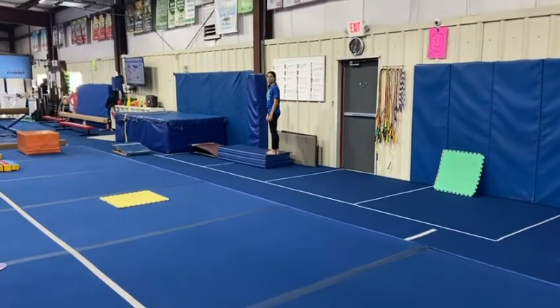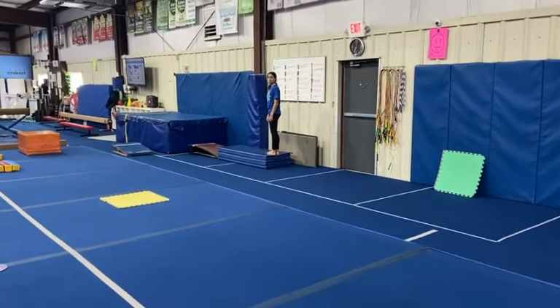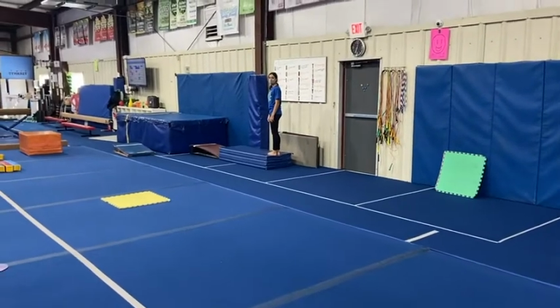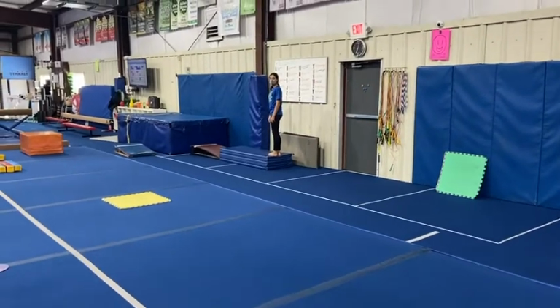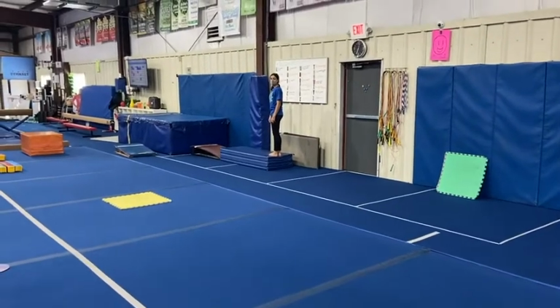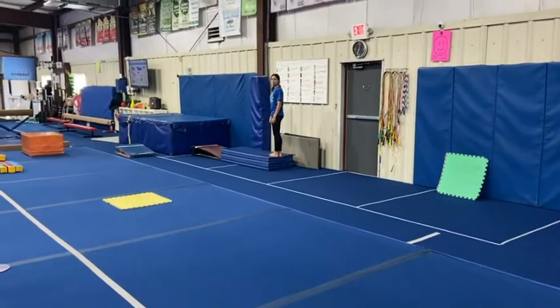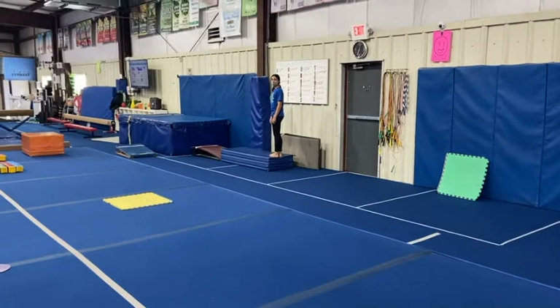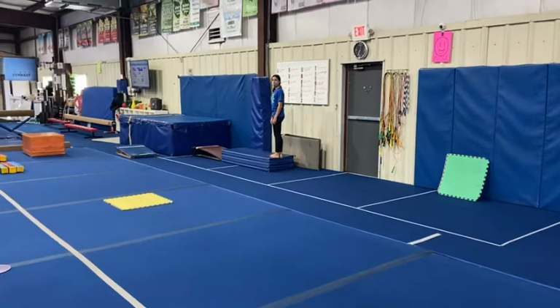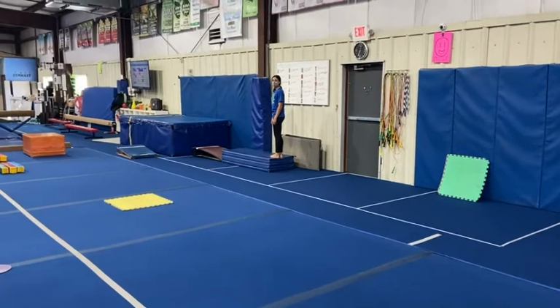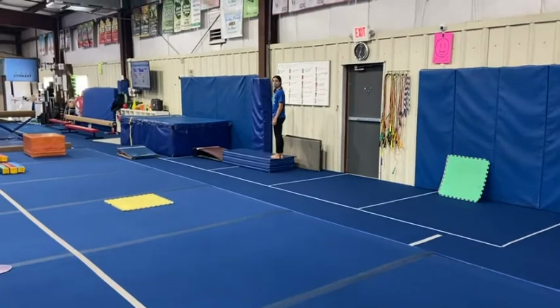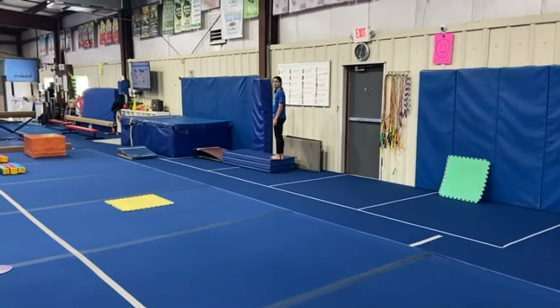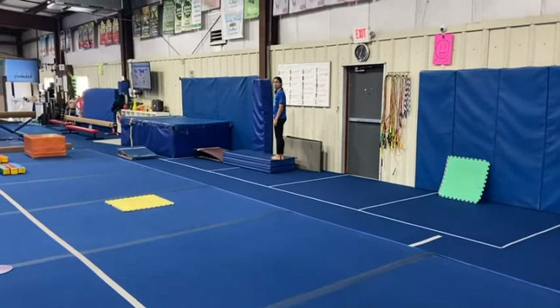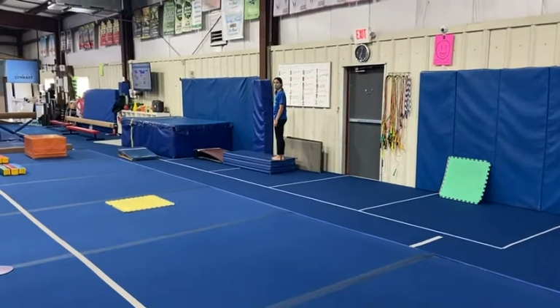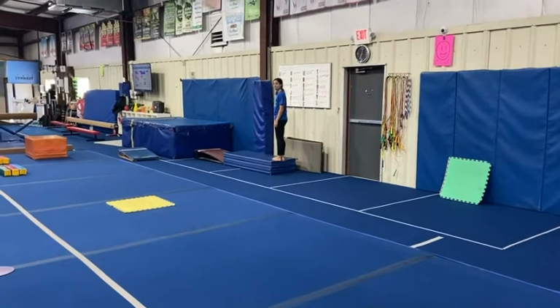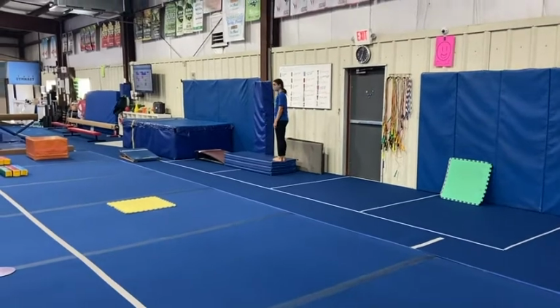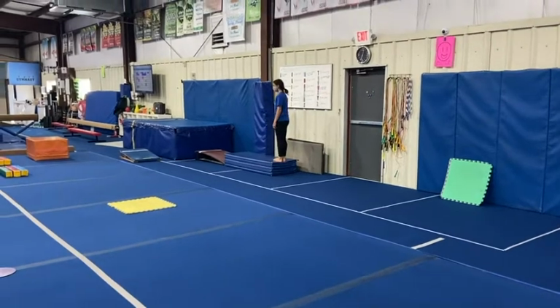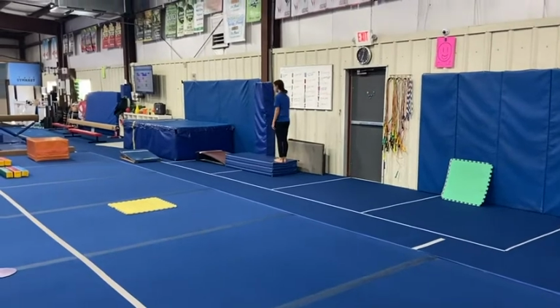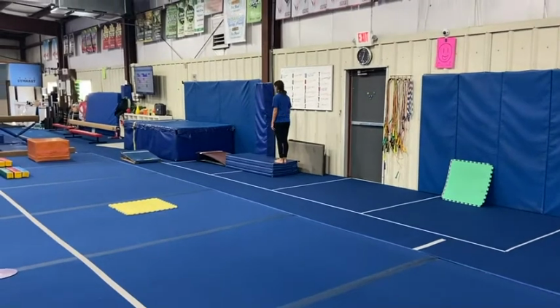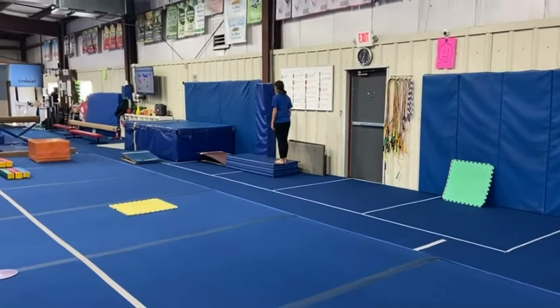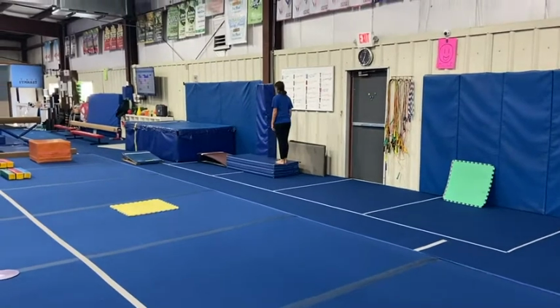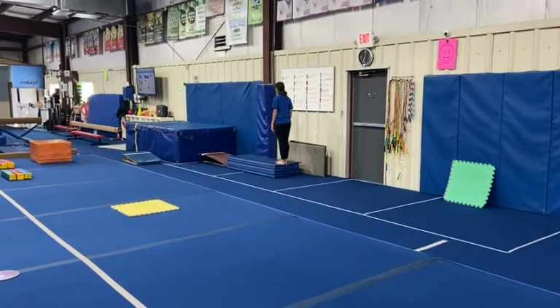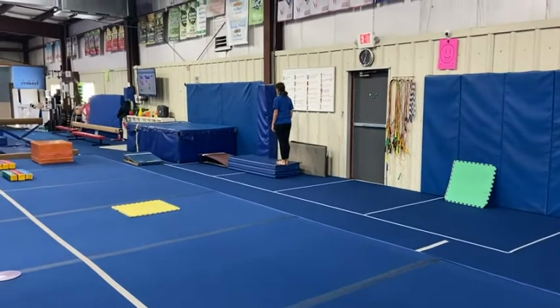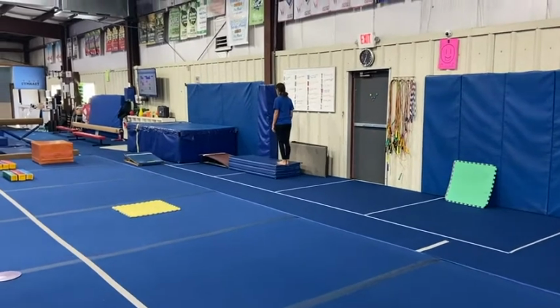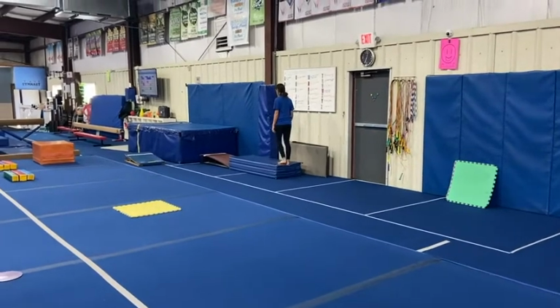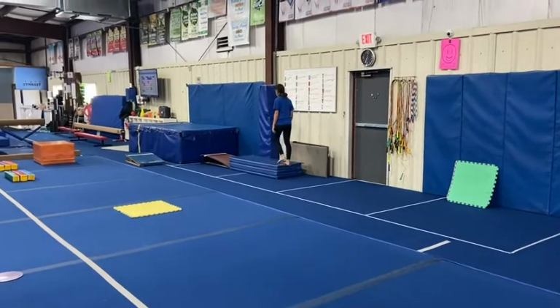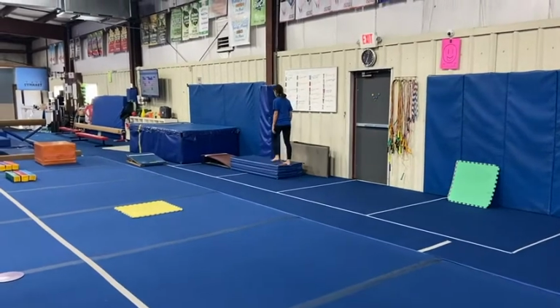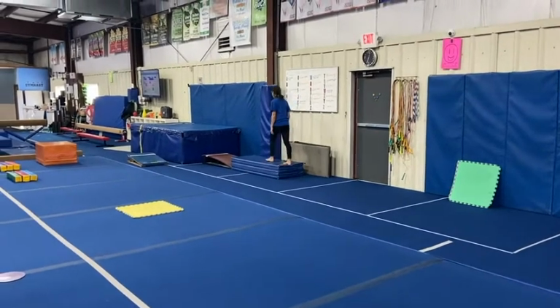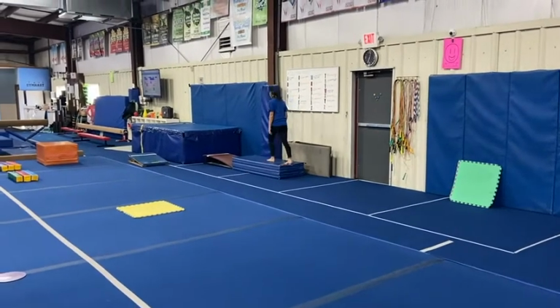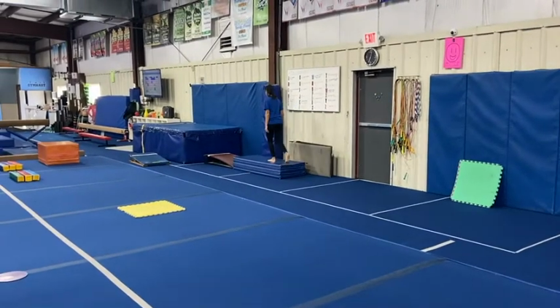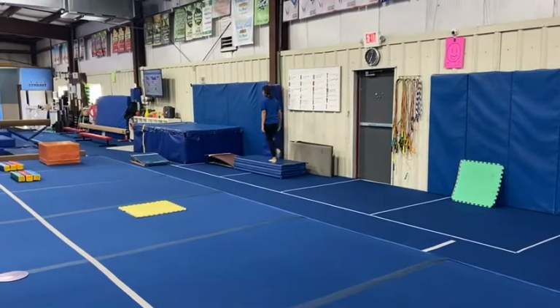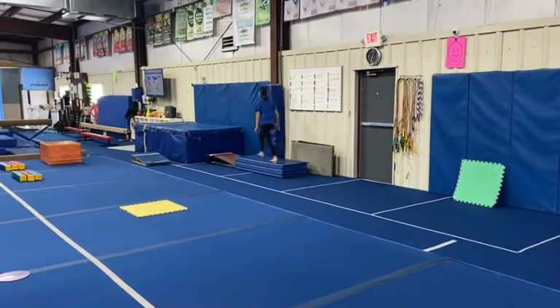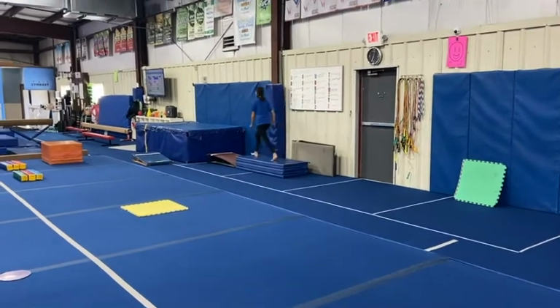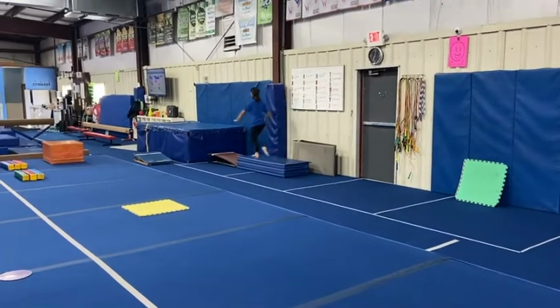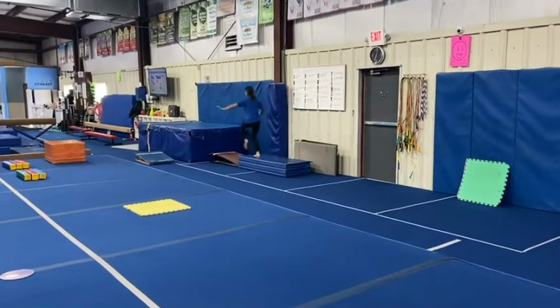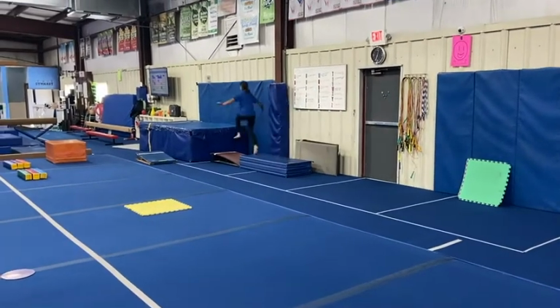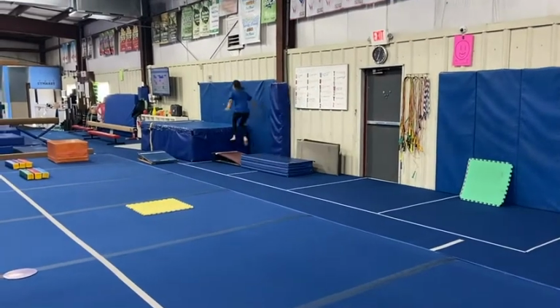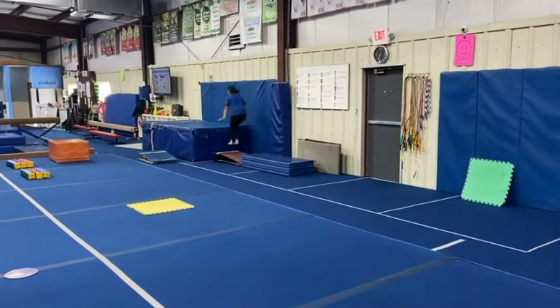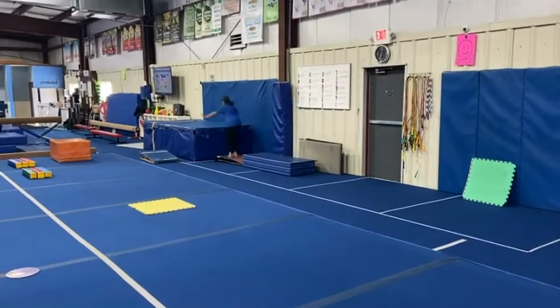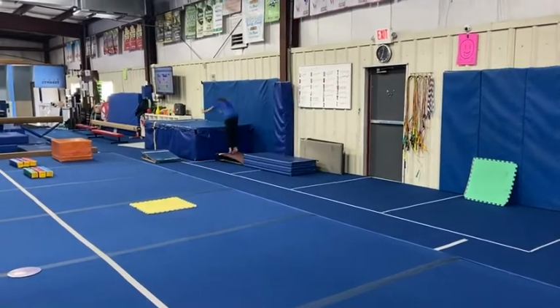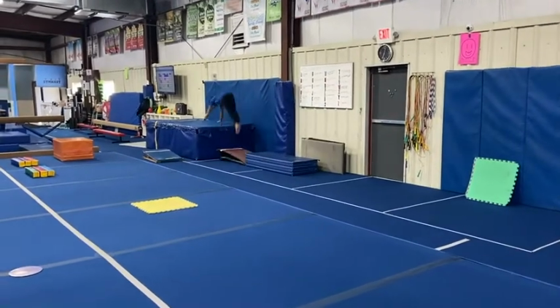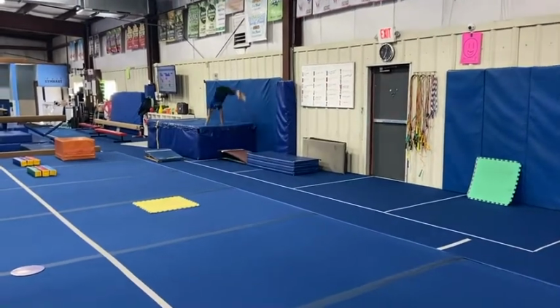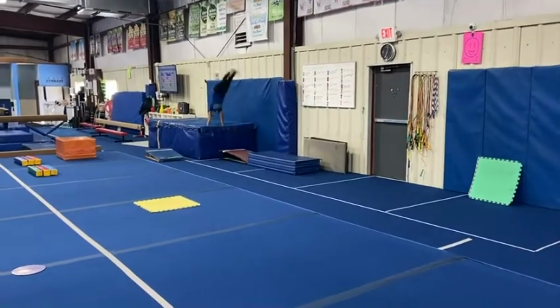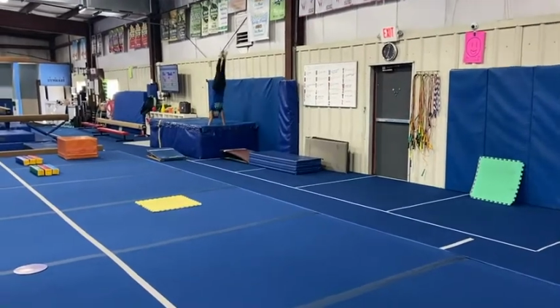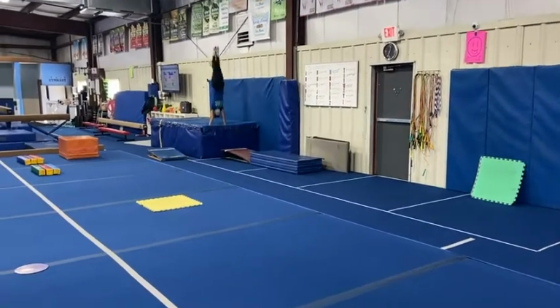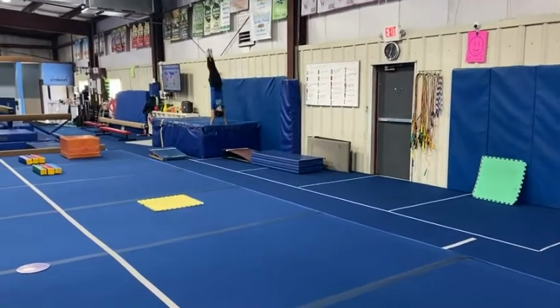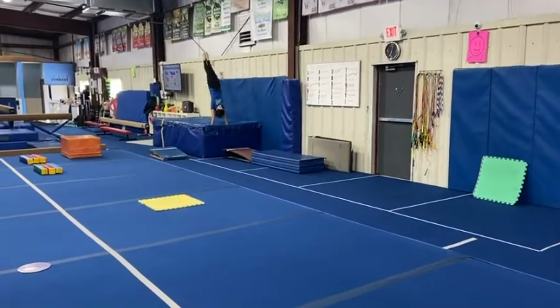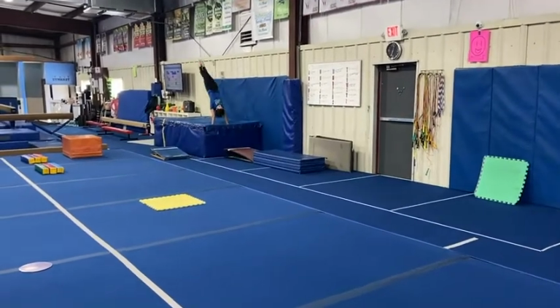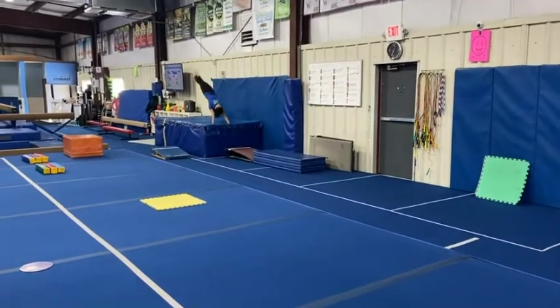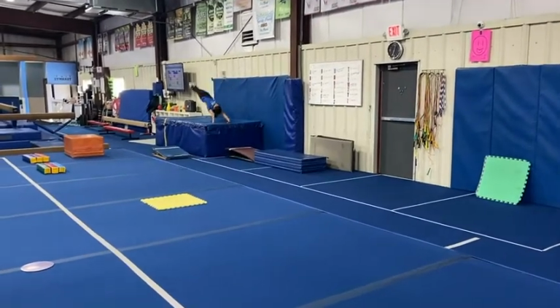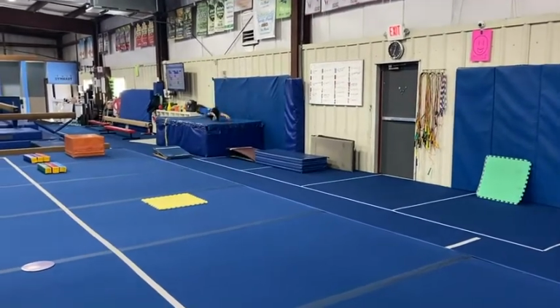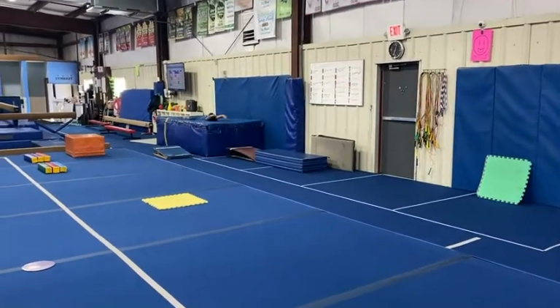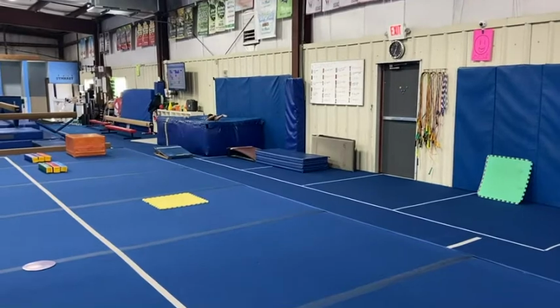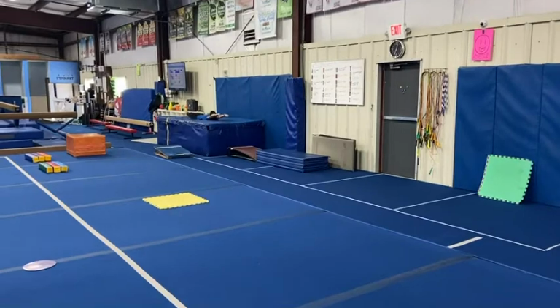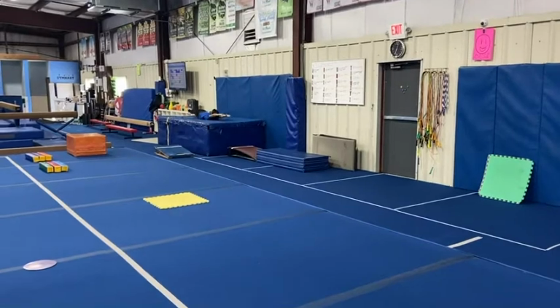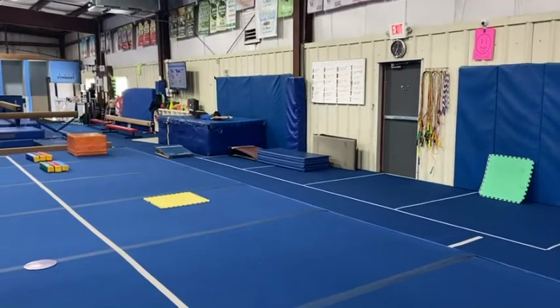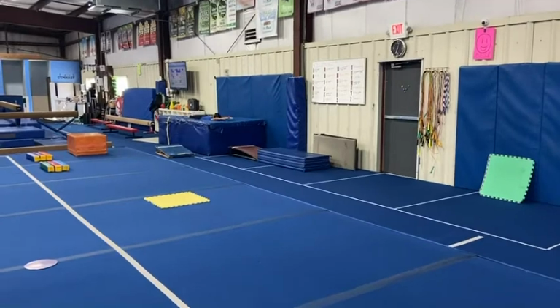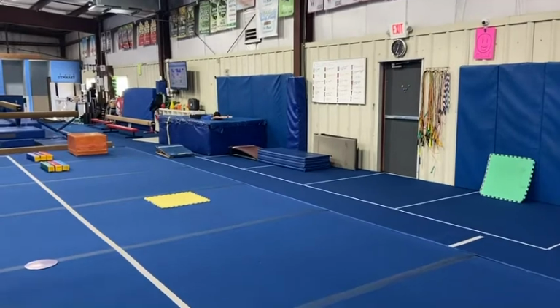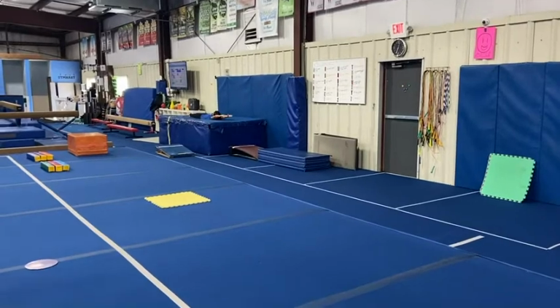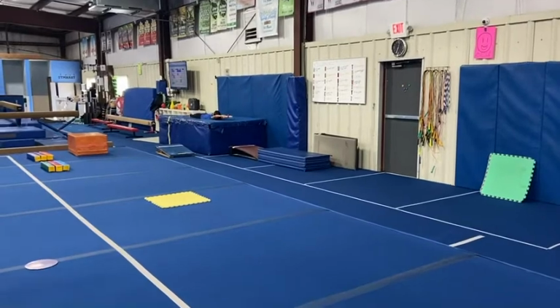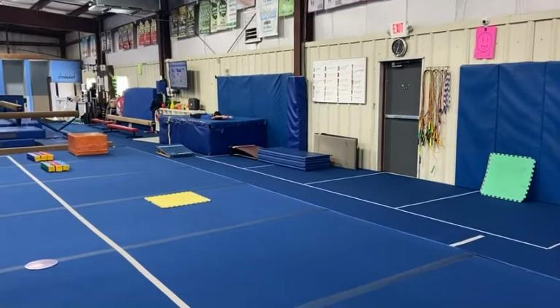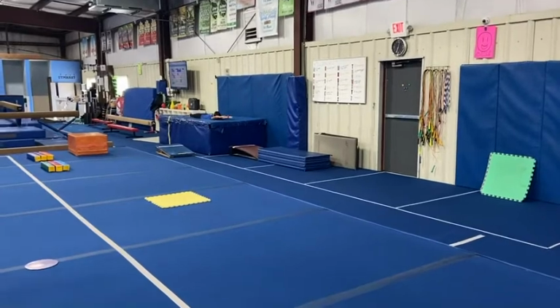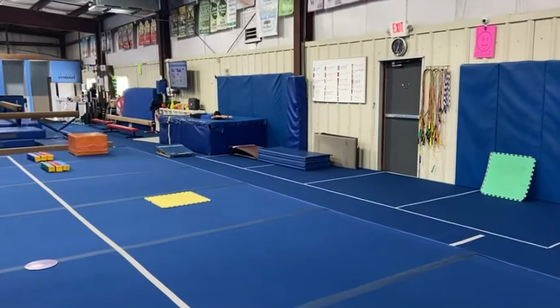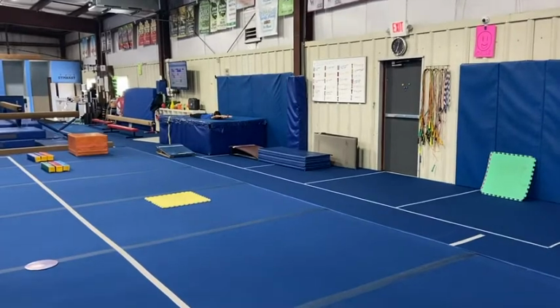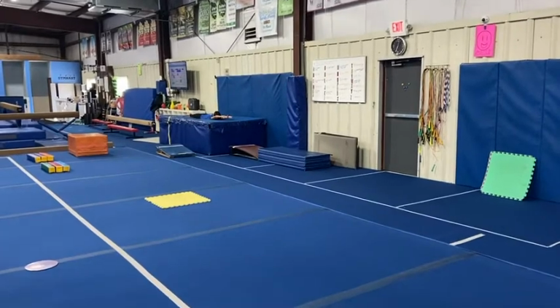First we have our vault stations. Our first station, the students are going to do their run, proper hurdle, handstand flatback onto the resi independently.